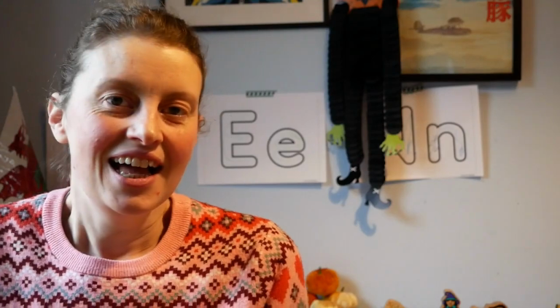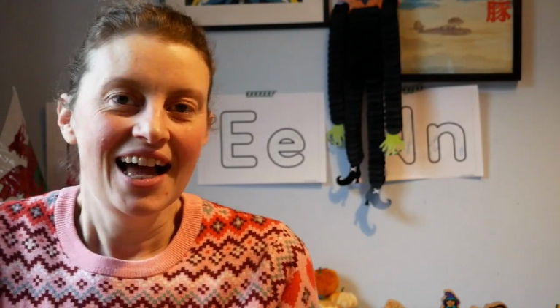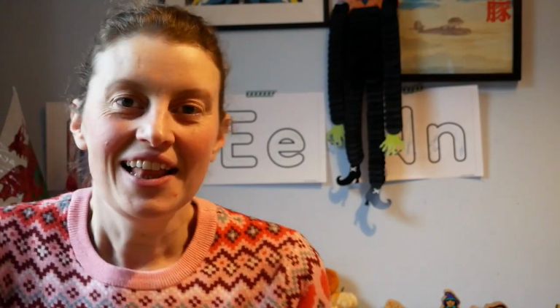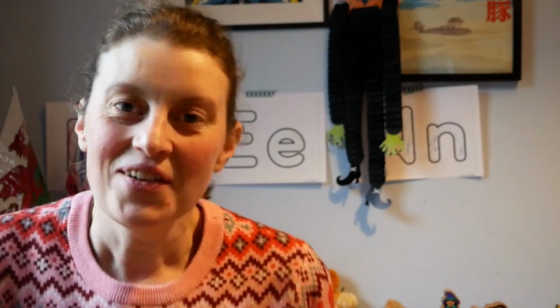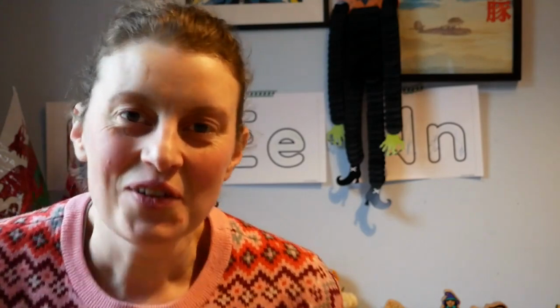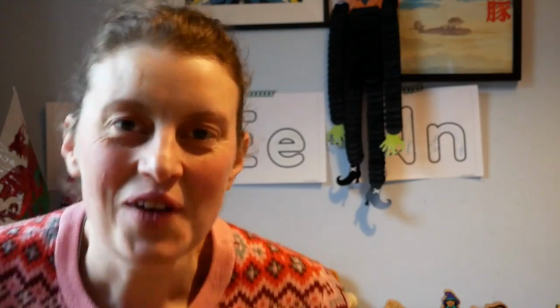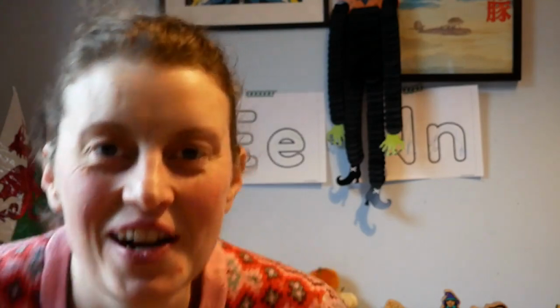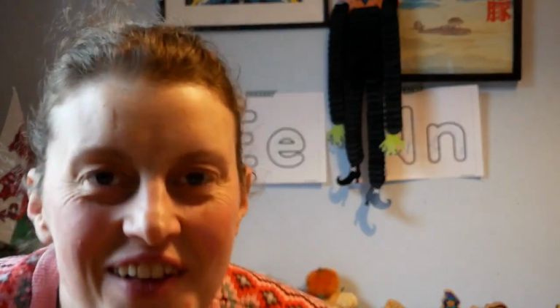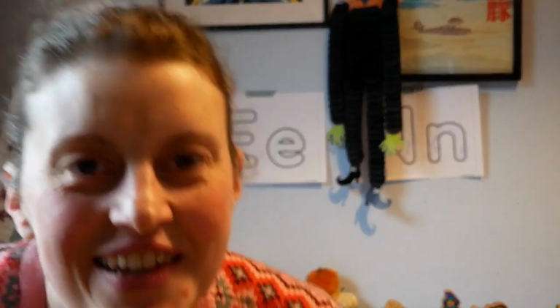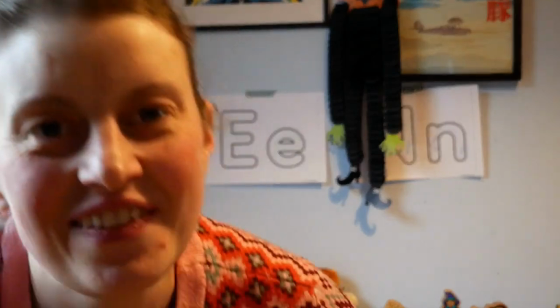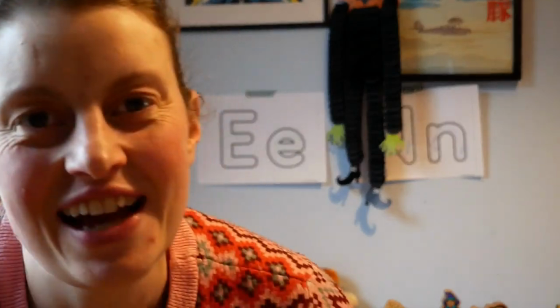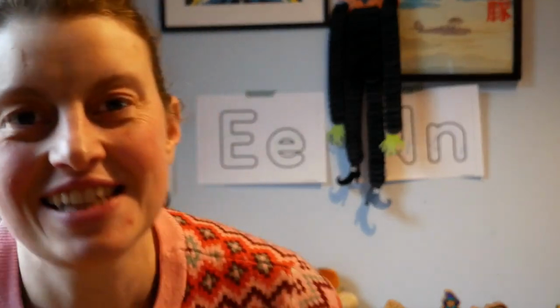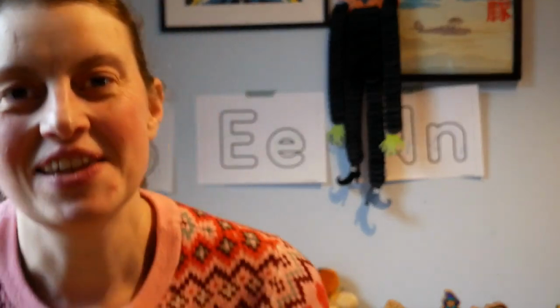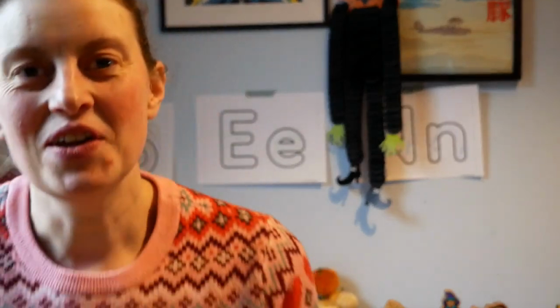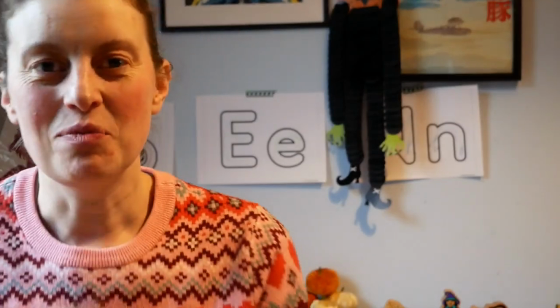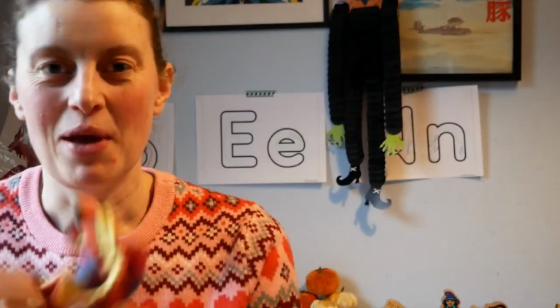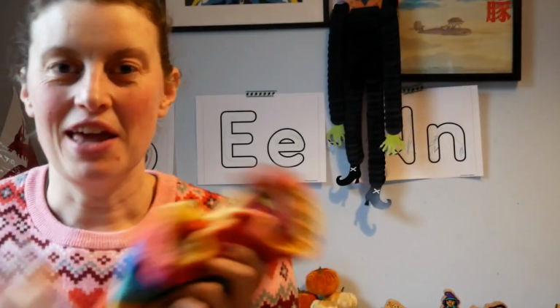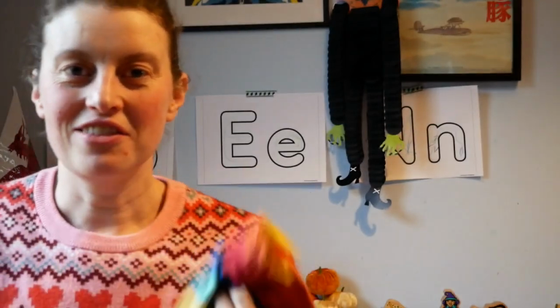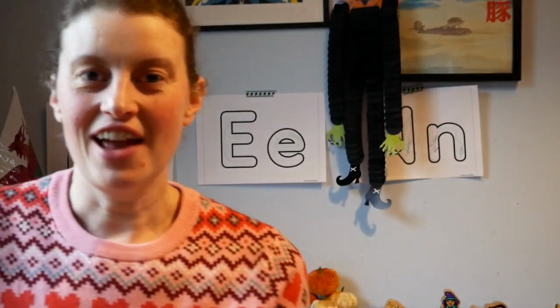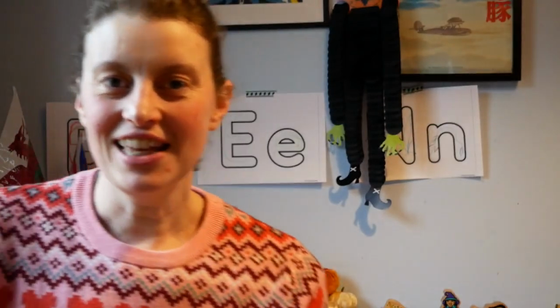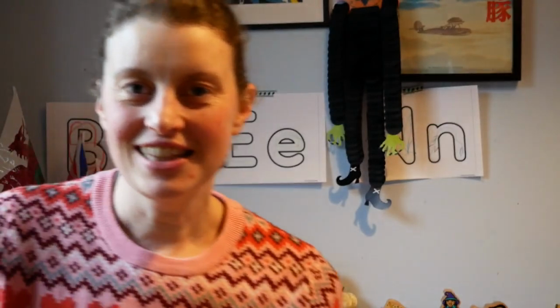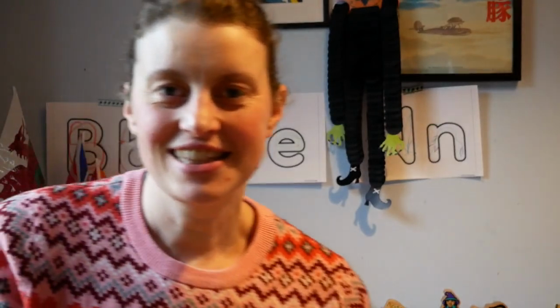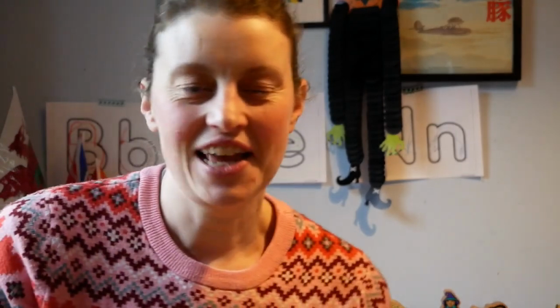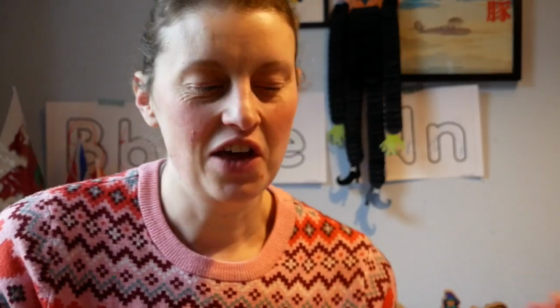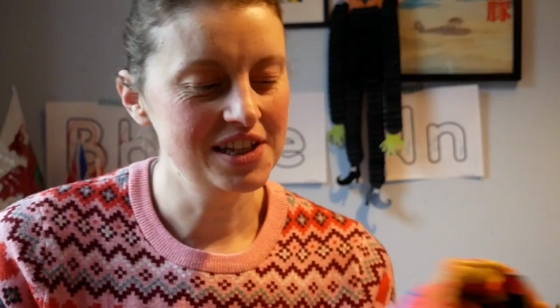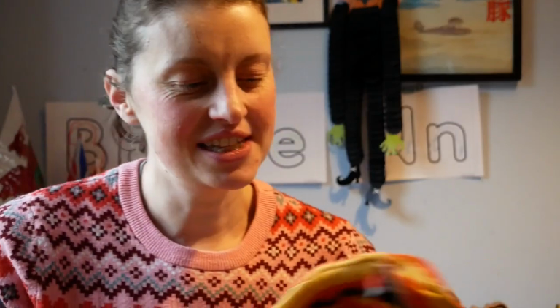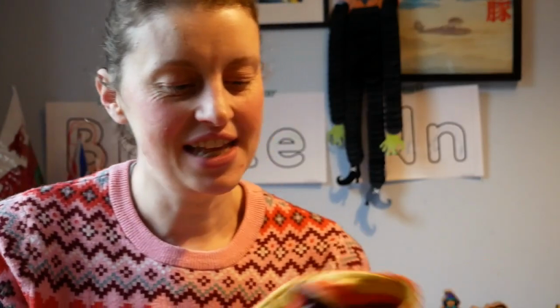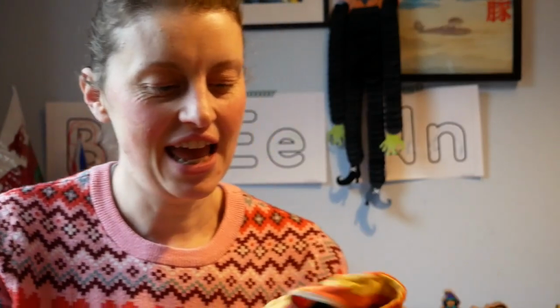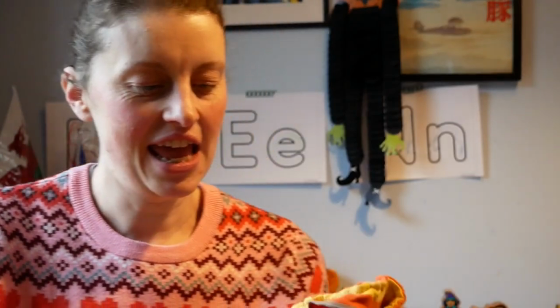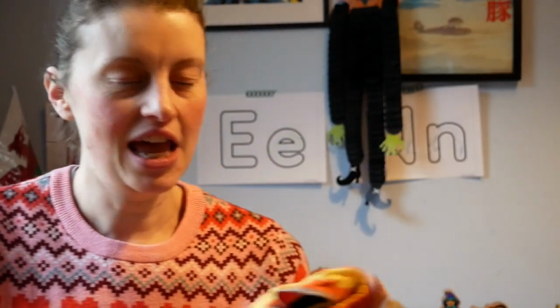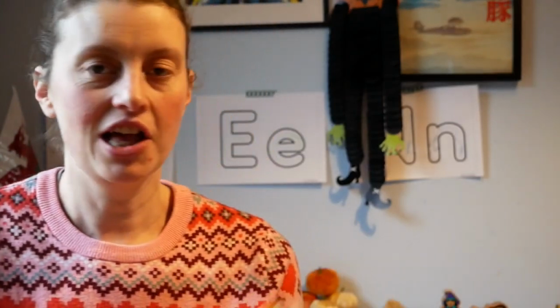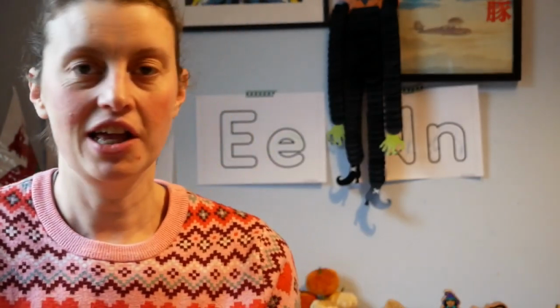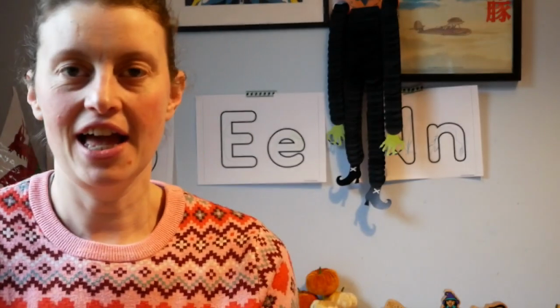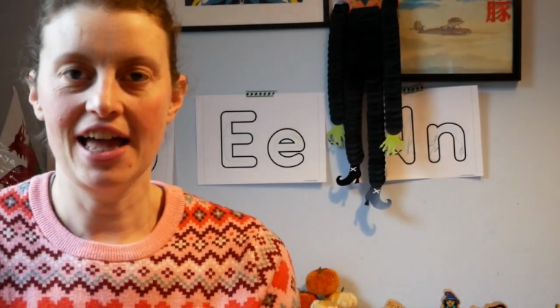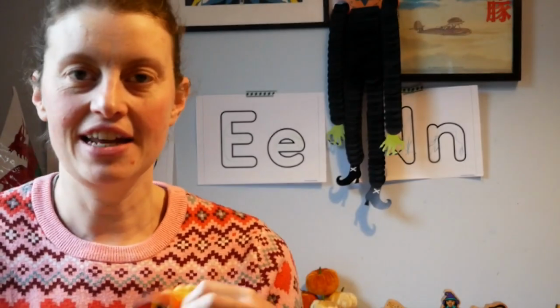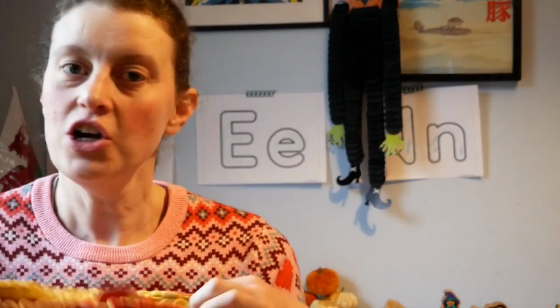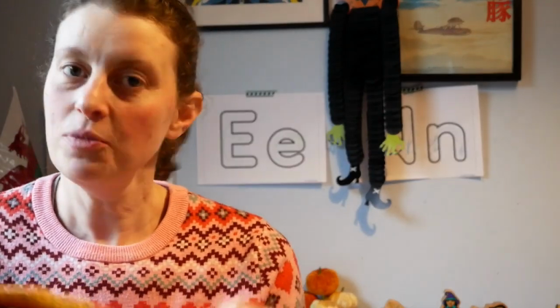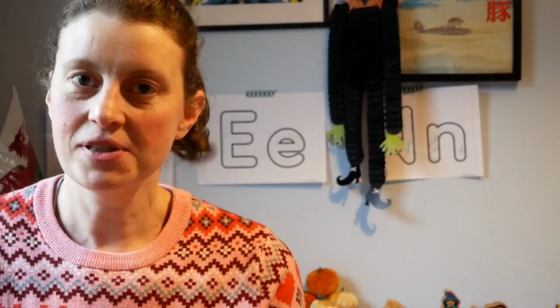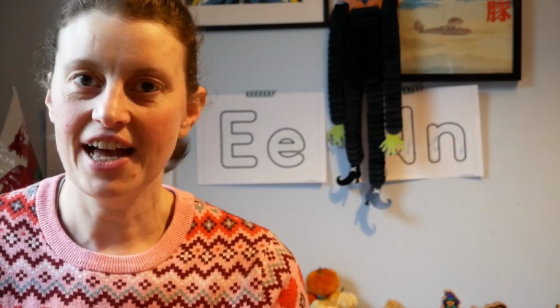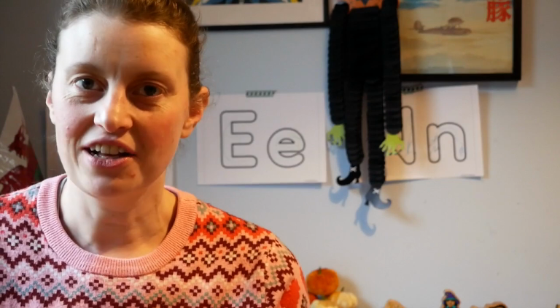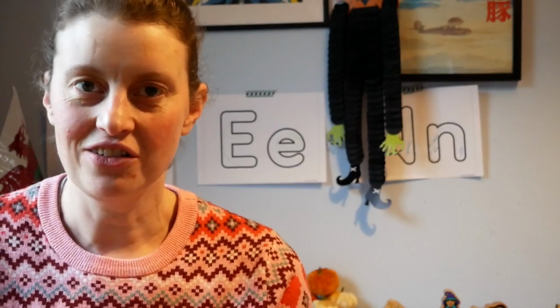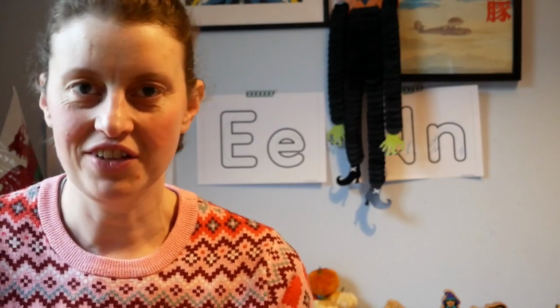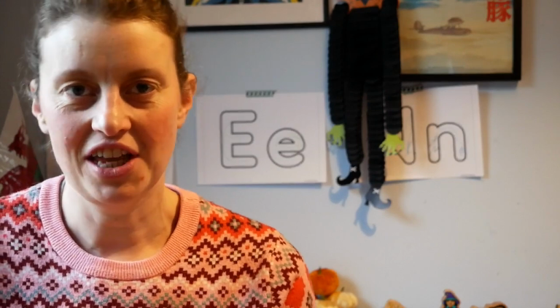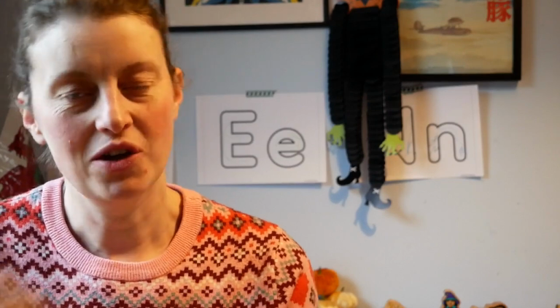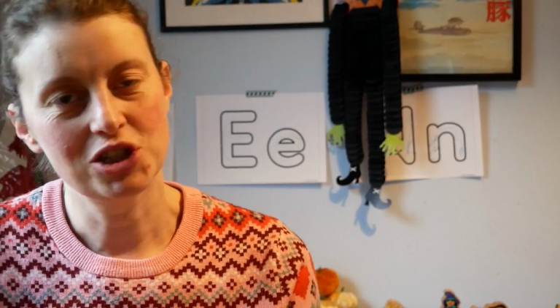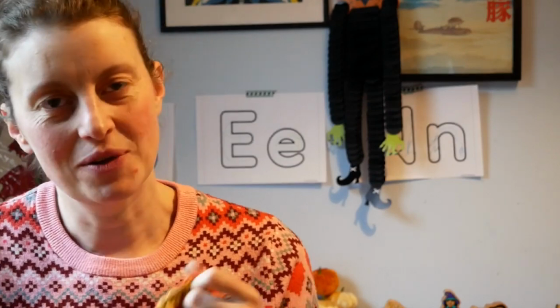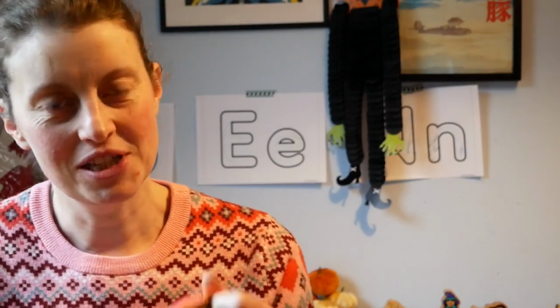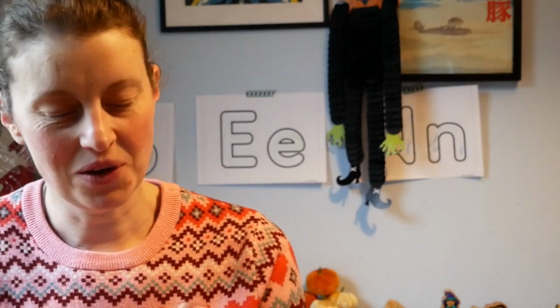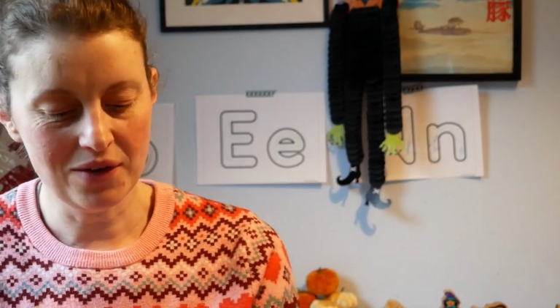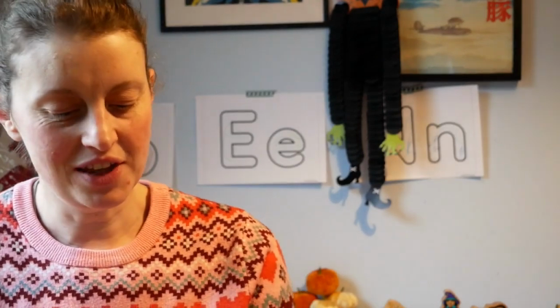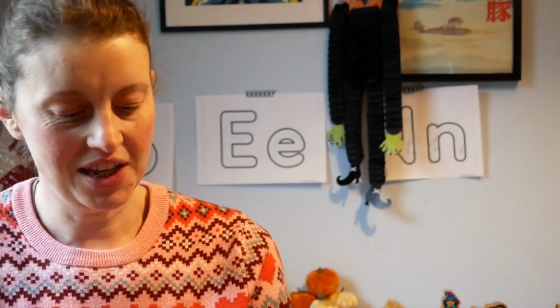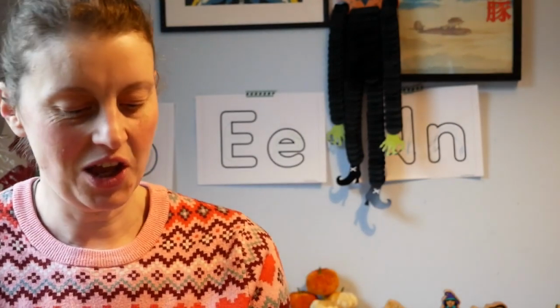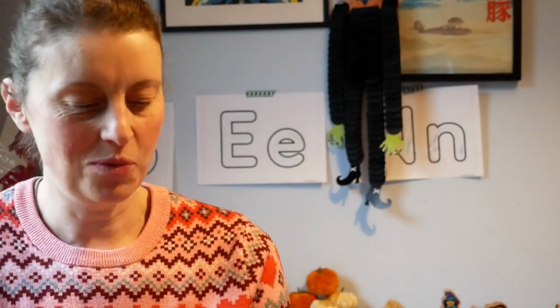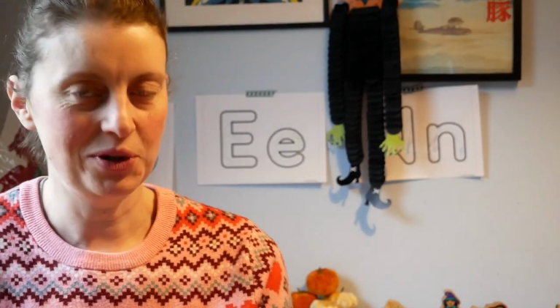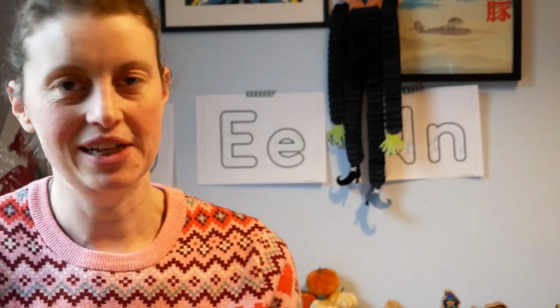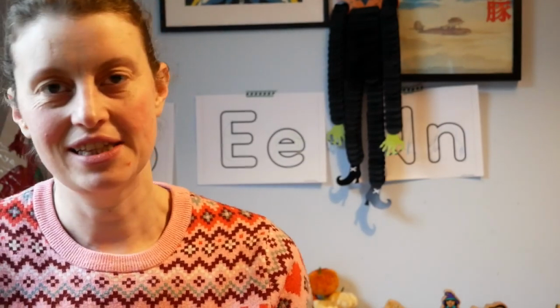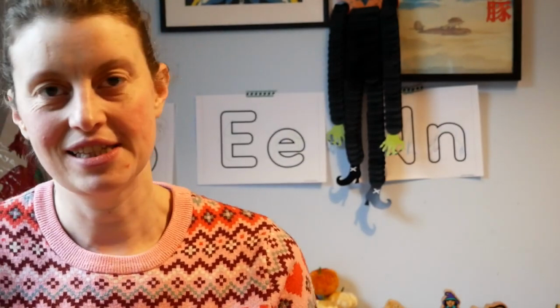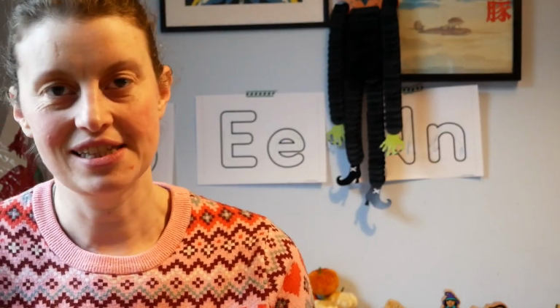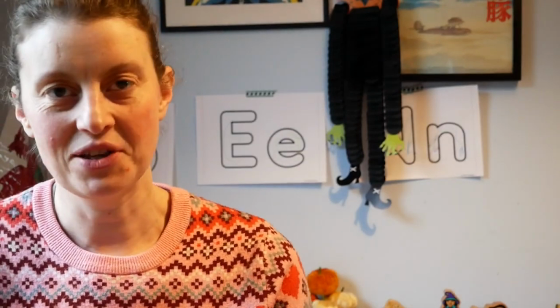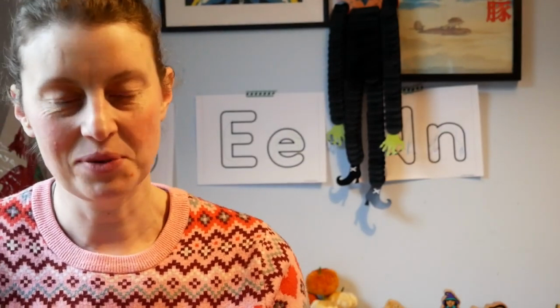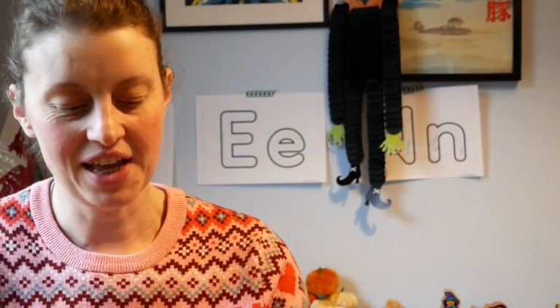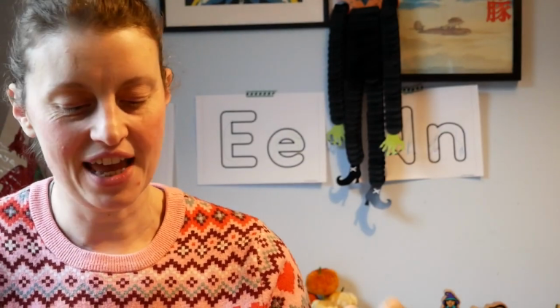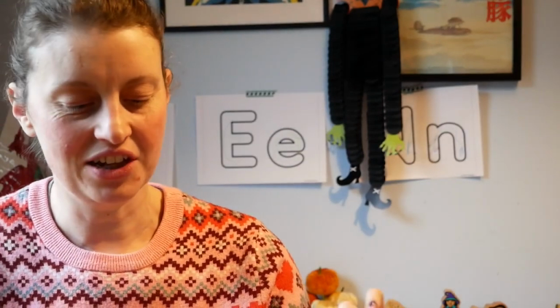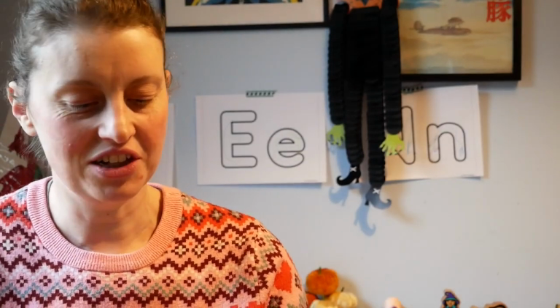Hello everyone and welcome back to The Bare Threads. This is an upcycle video — a sewing video, but specifically an upcycle.